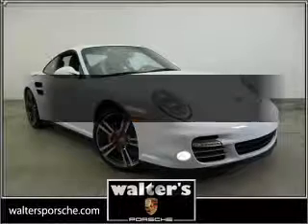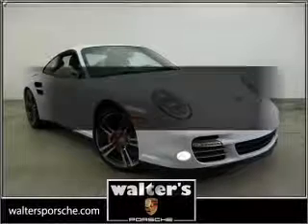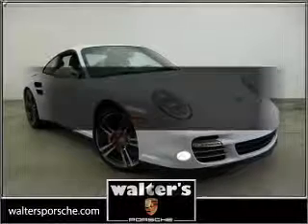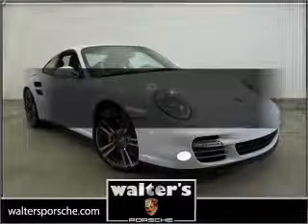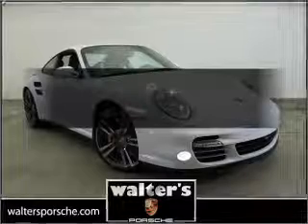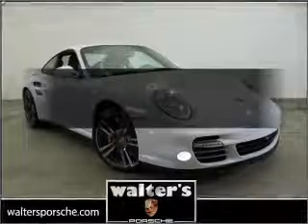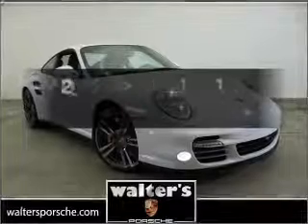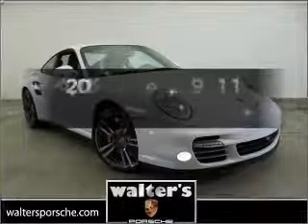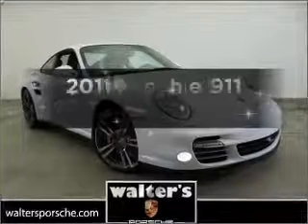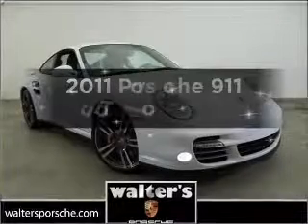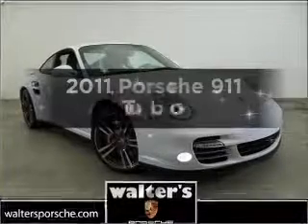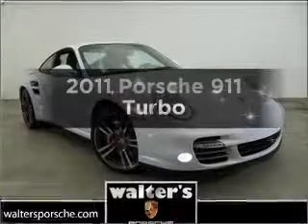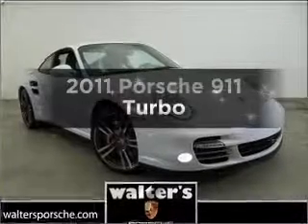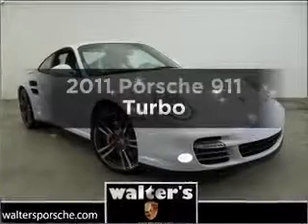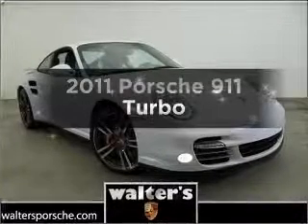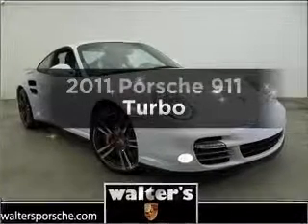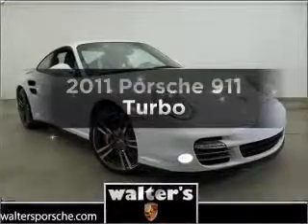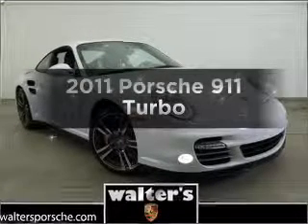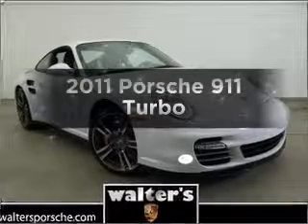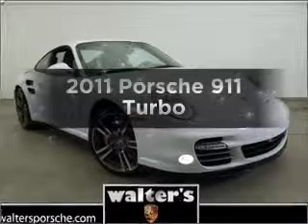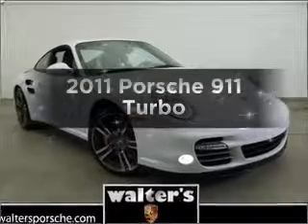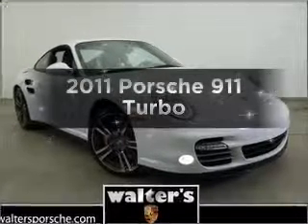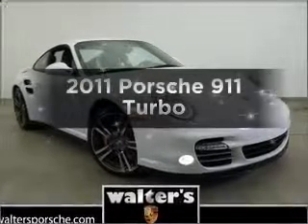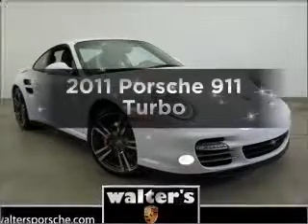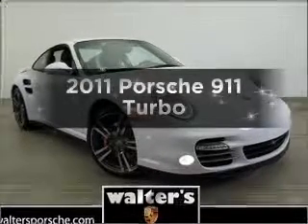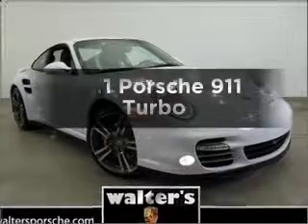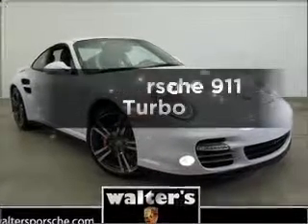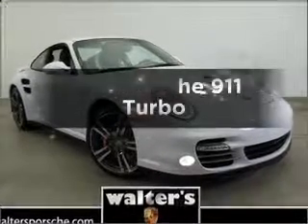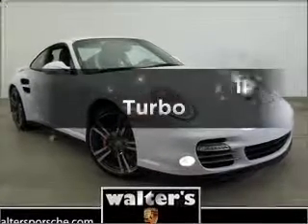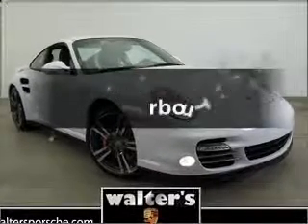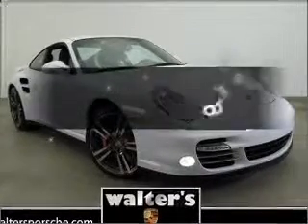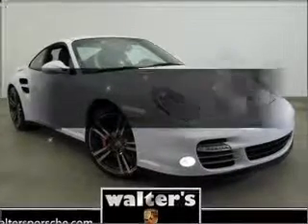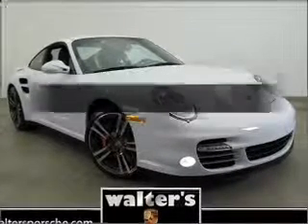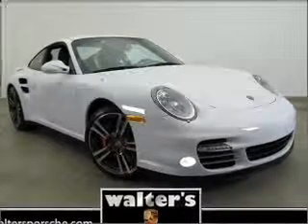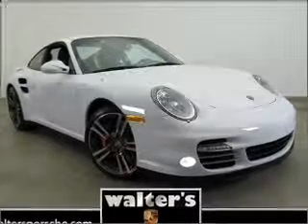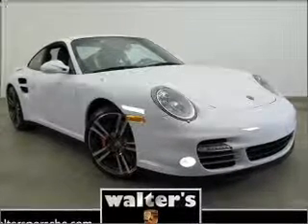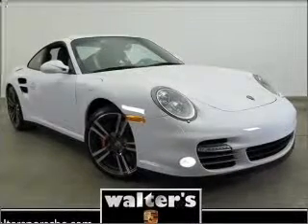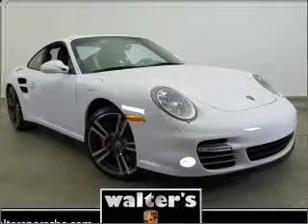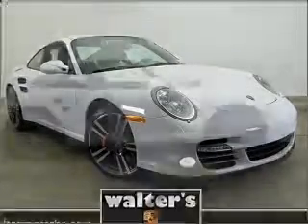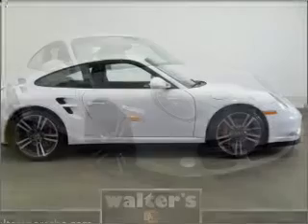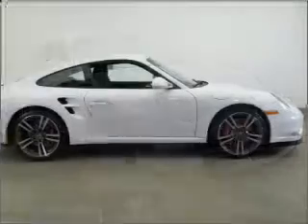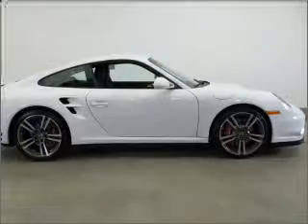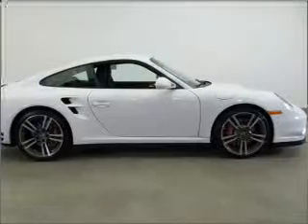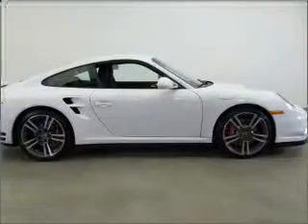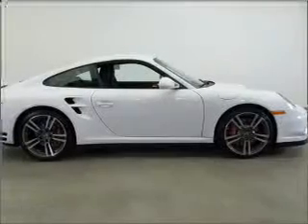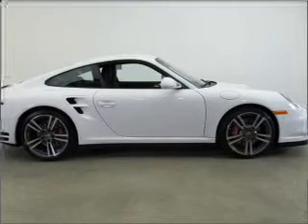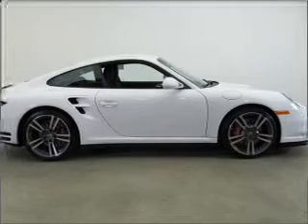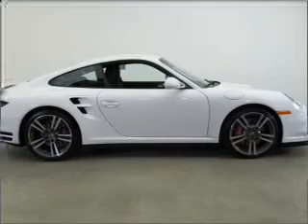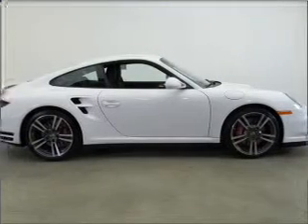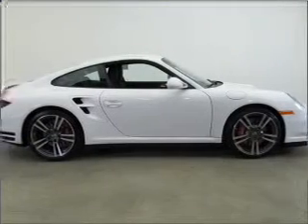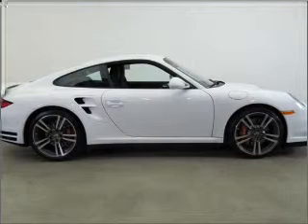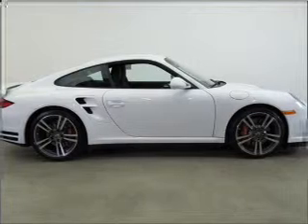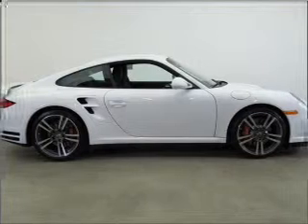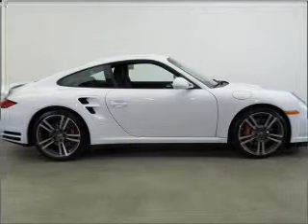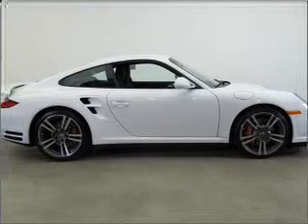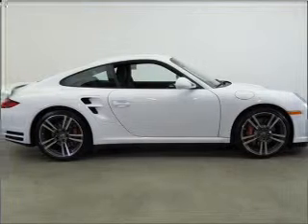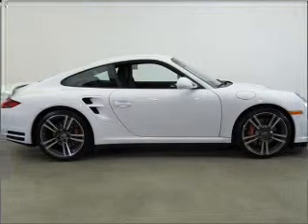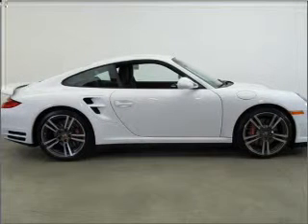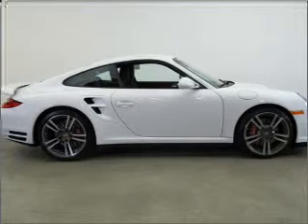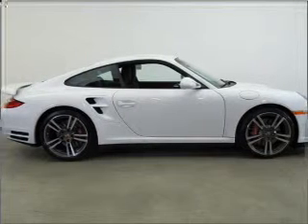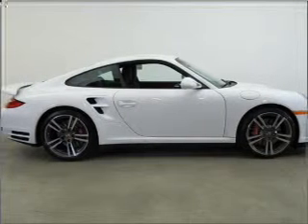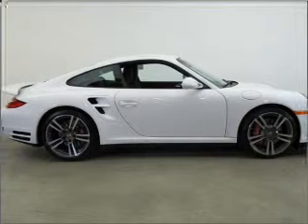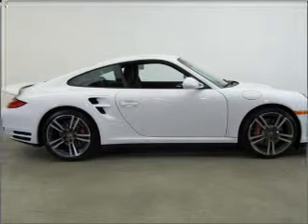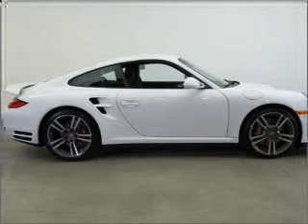Get noticed in this 2011 Porsche 911. If you're looking for an automobile with great attributes, look no further.